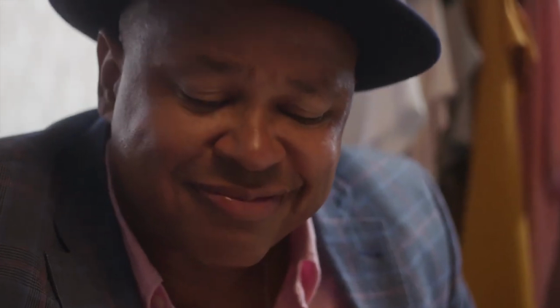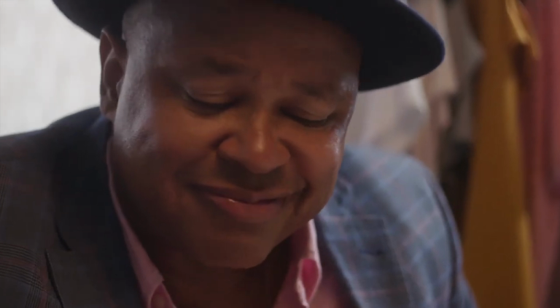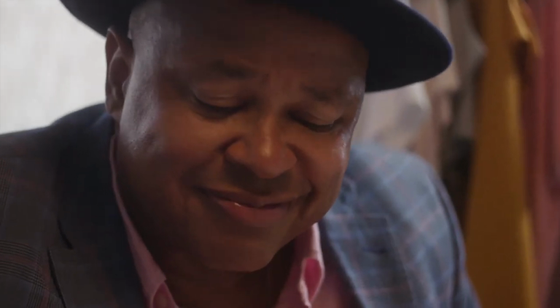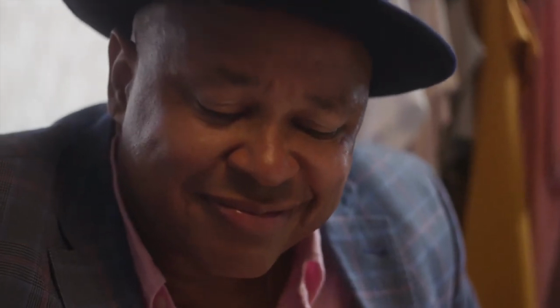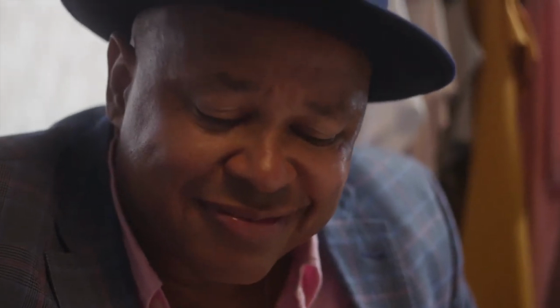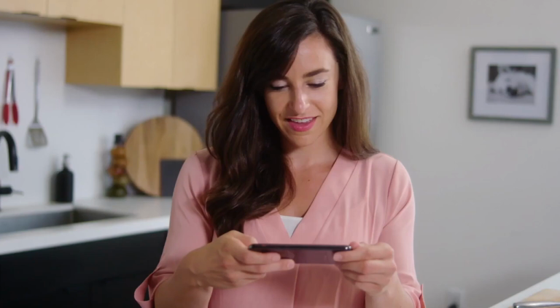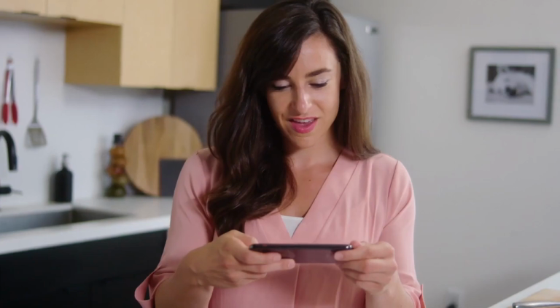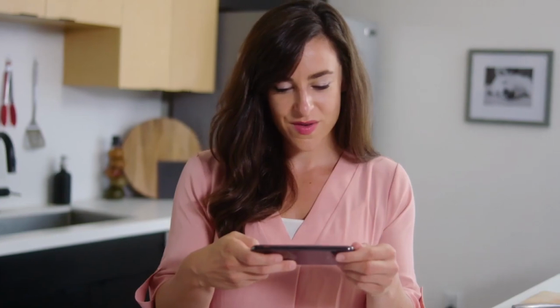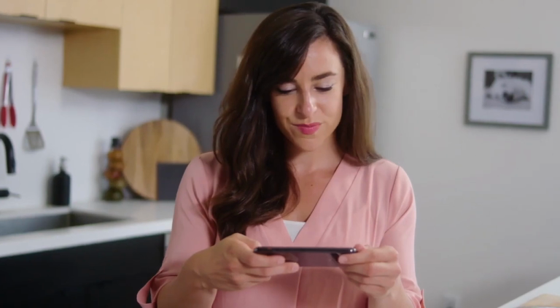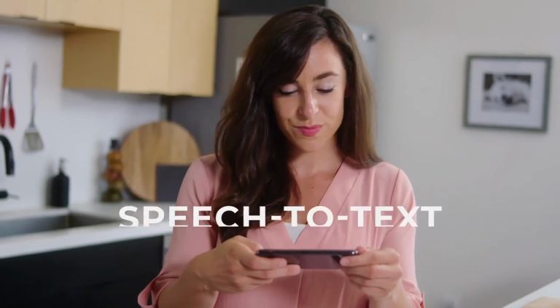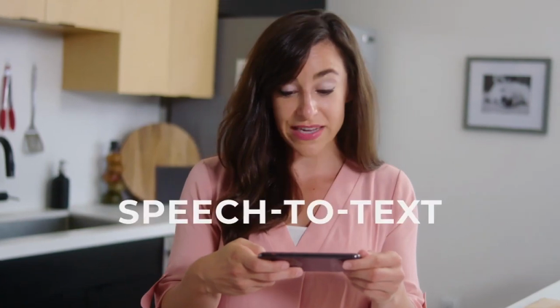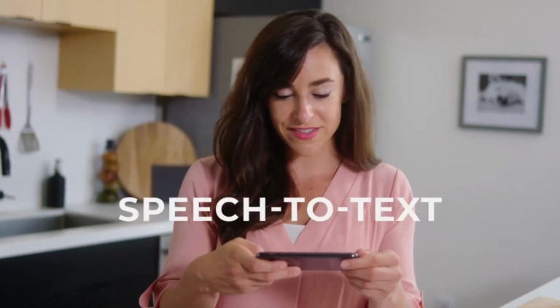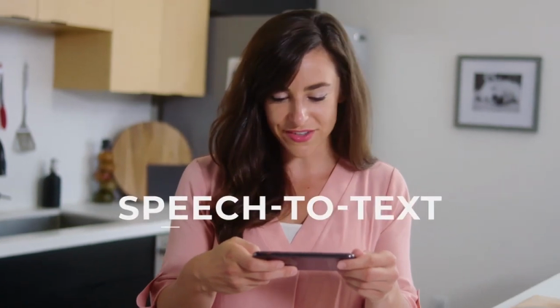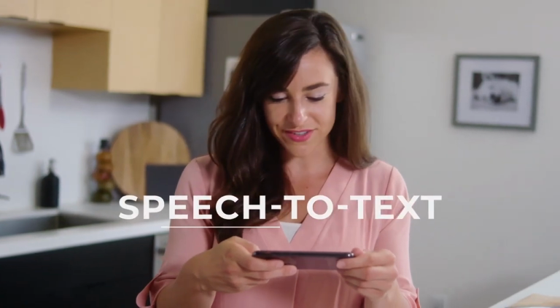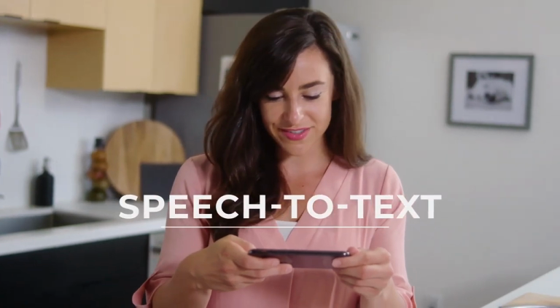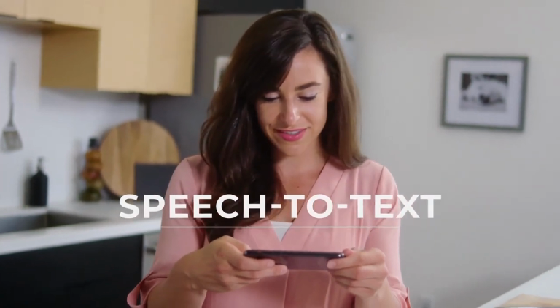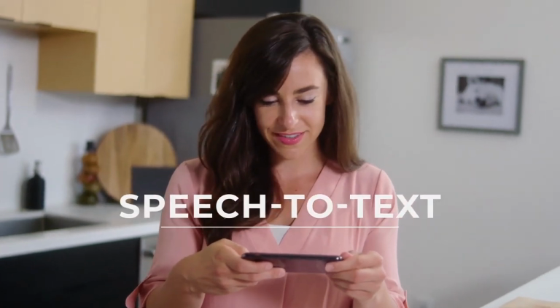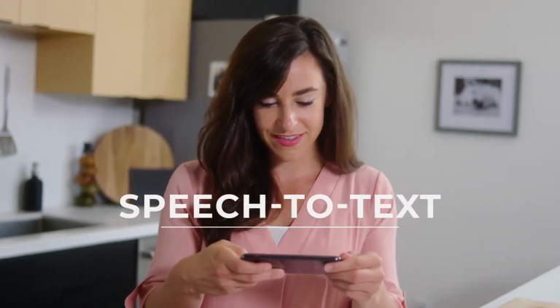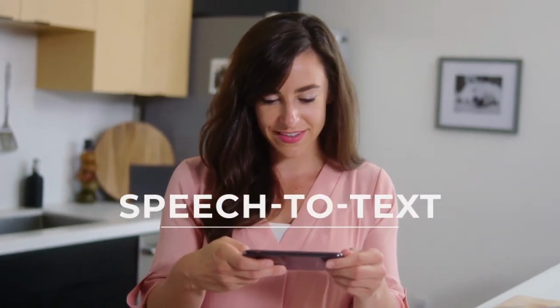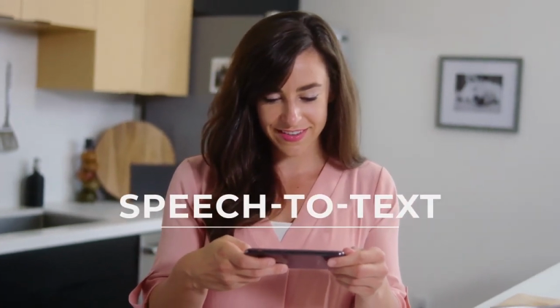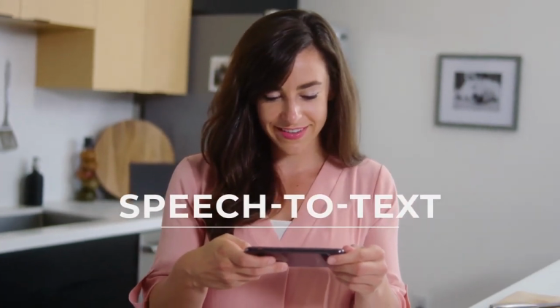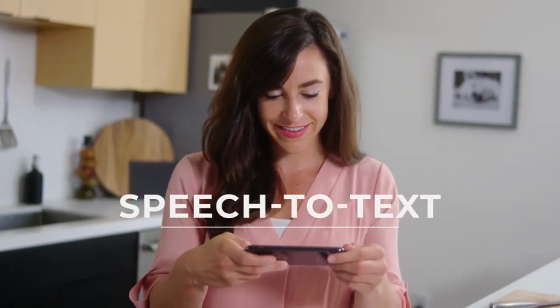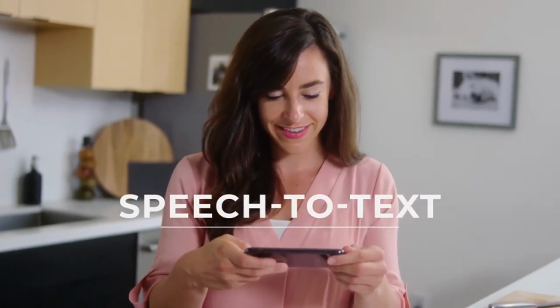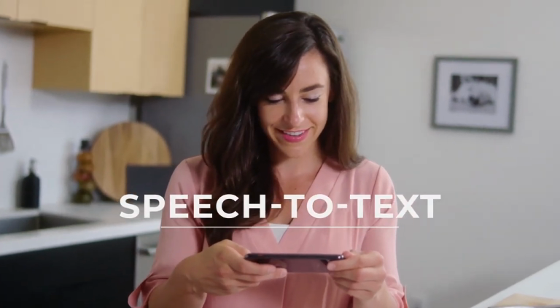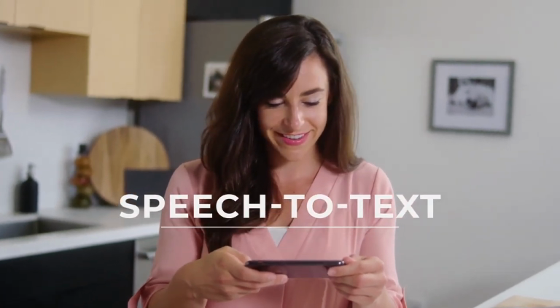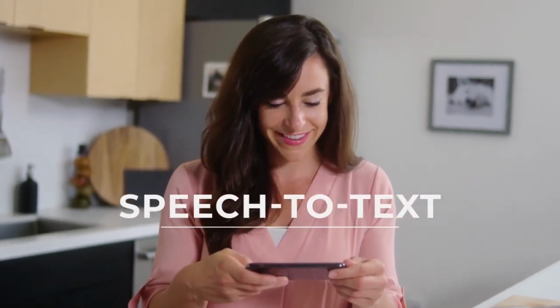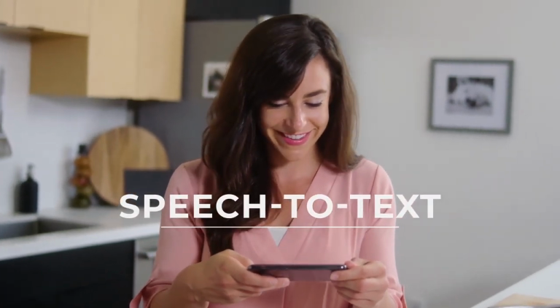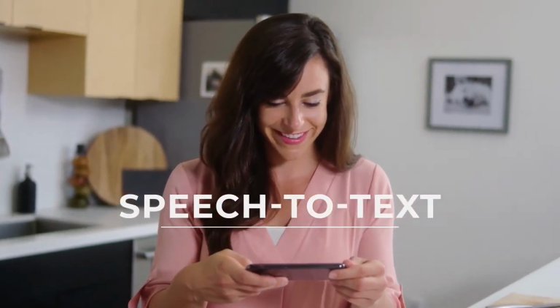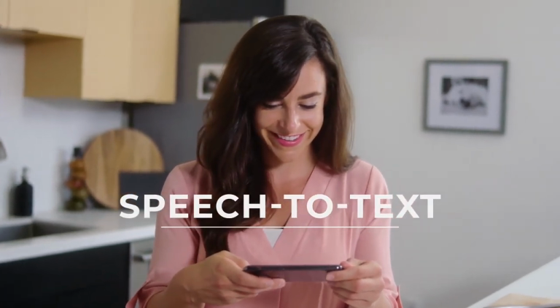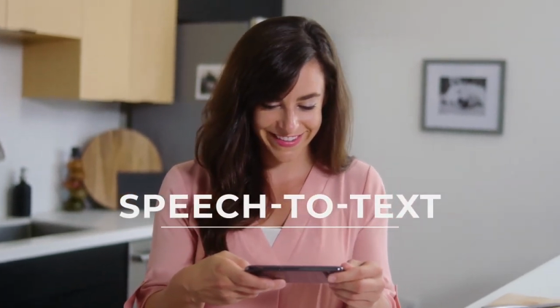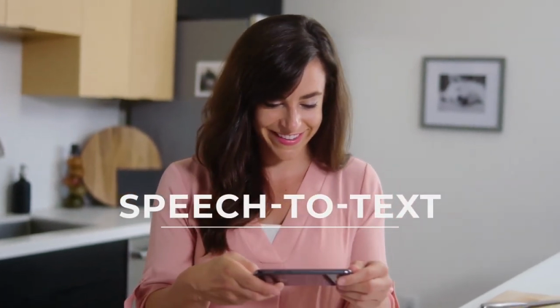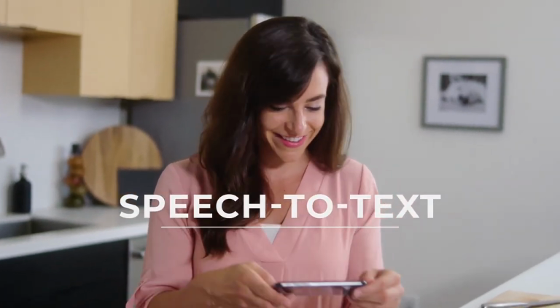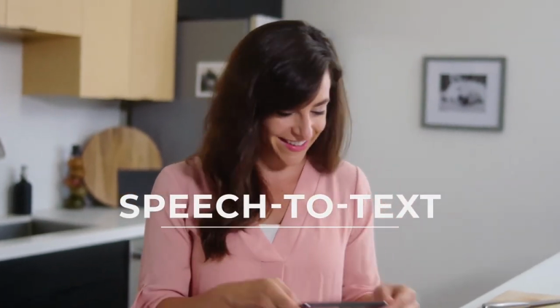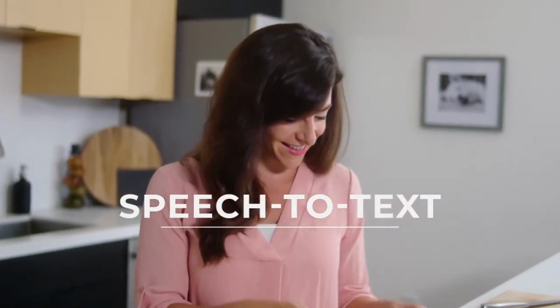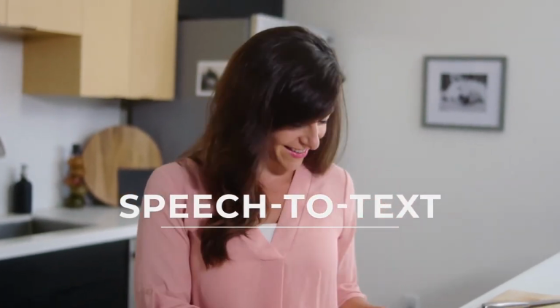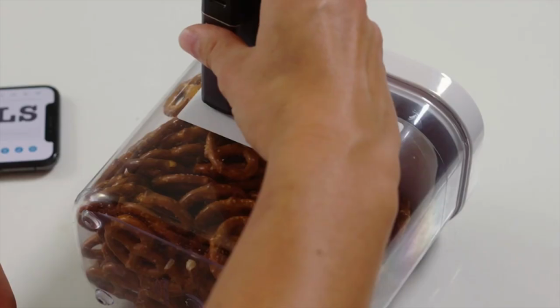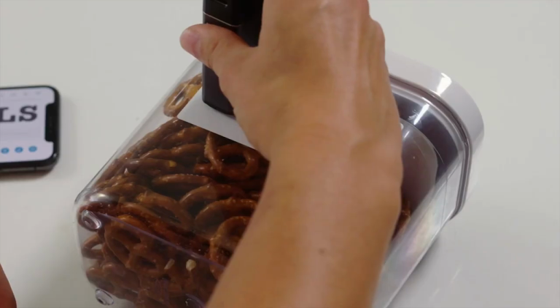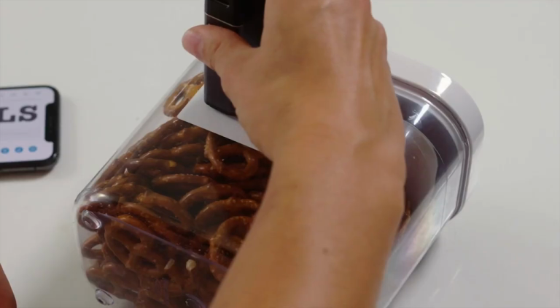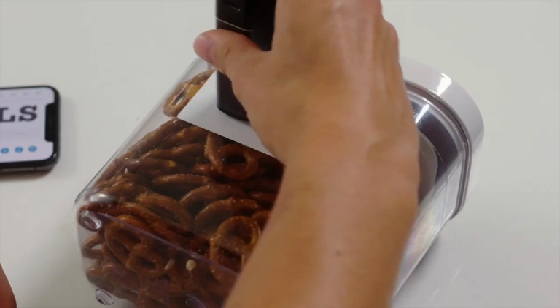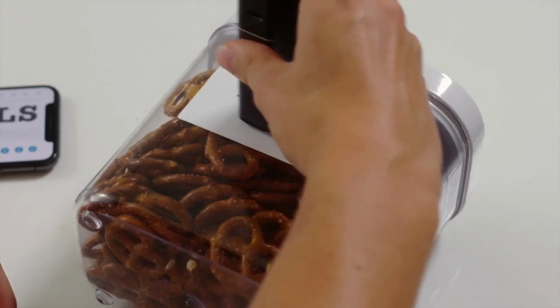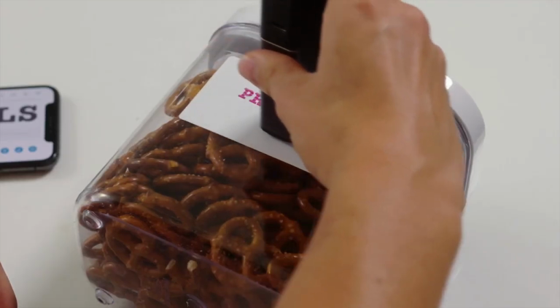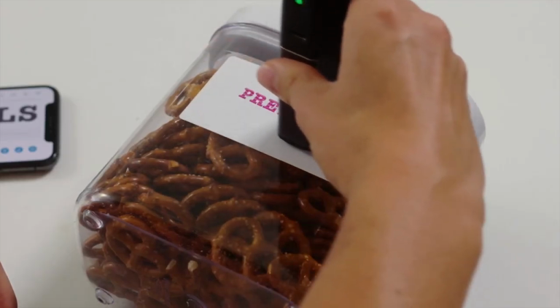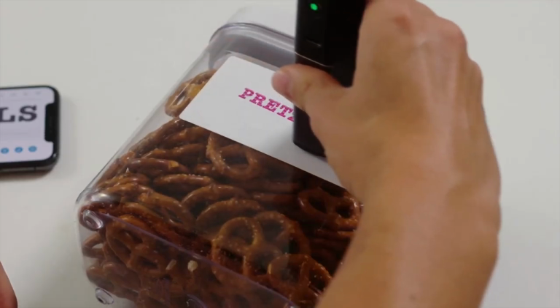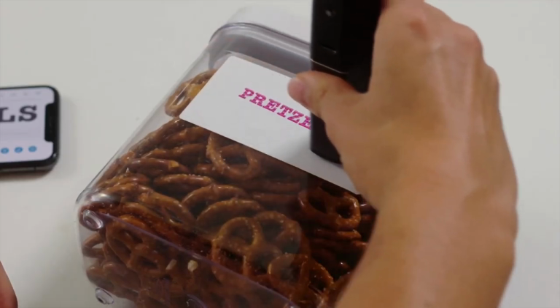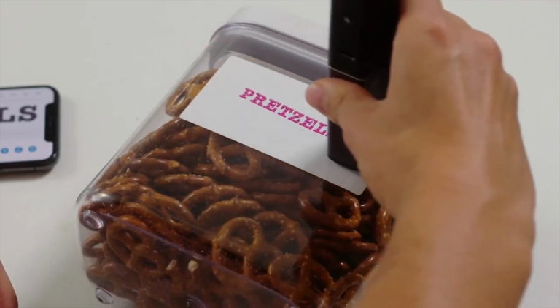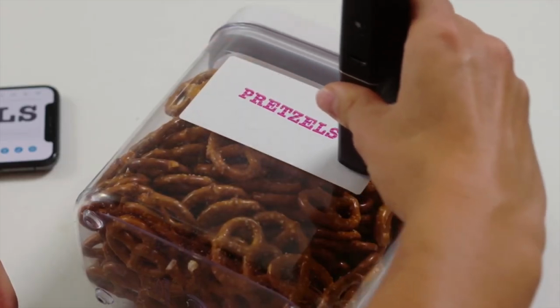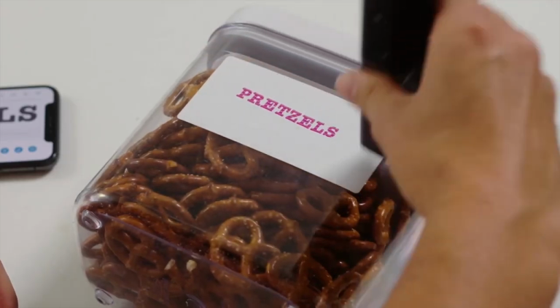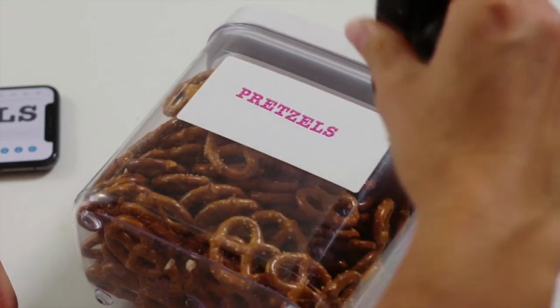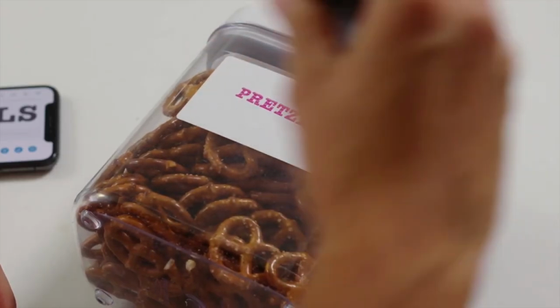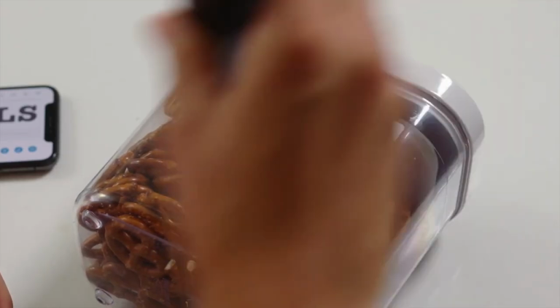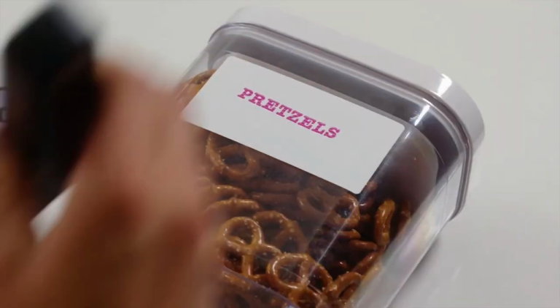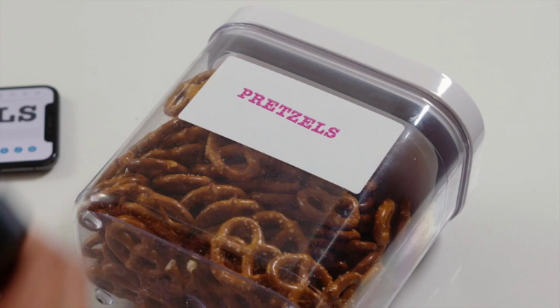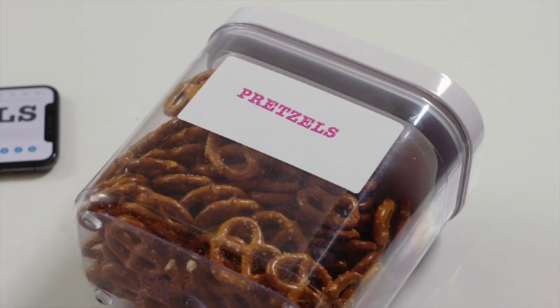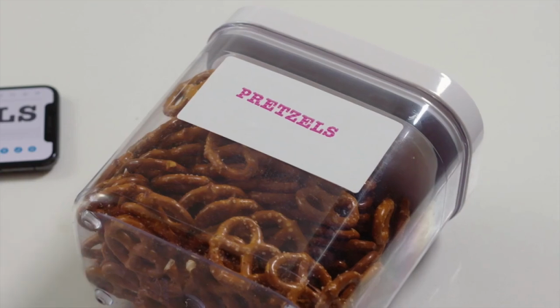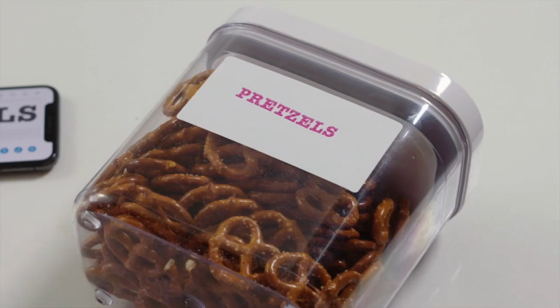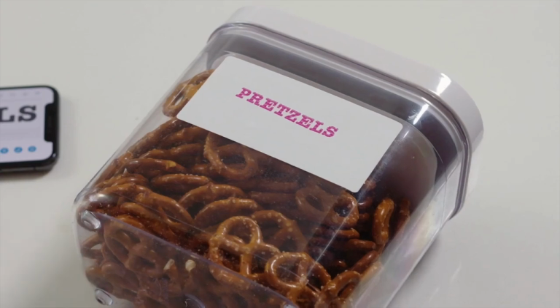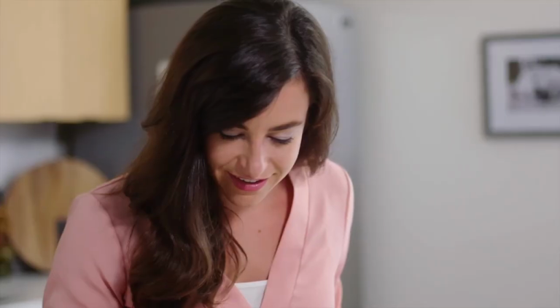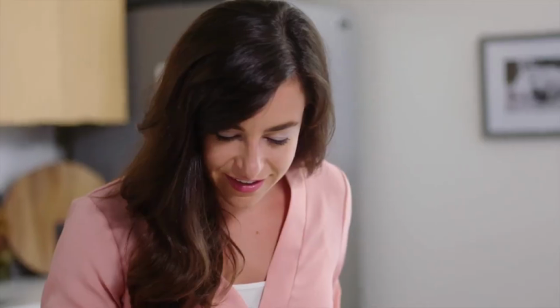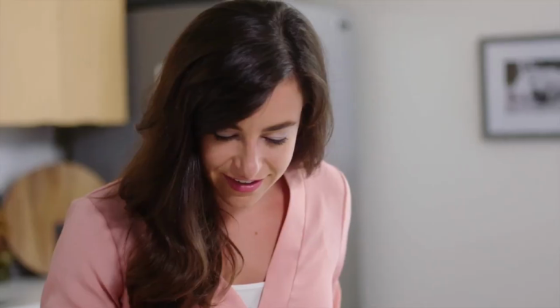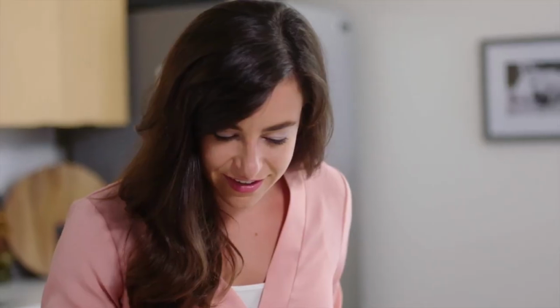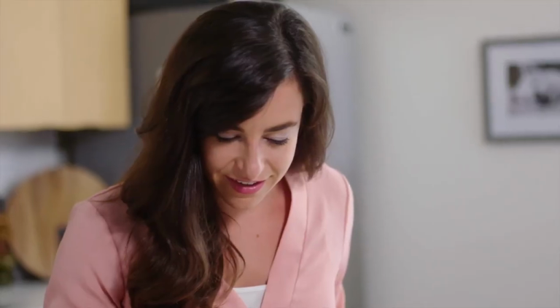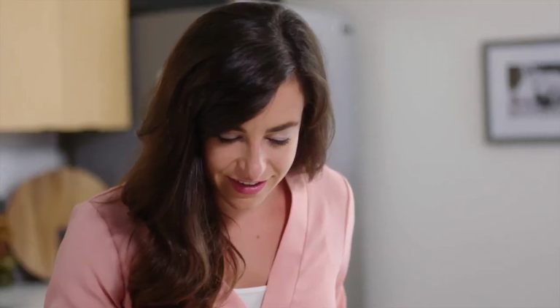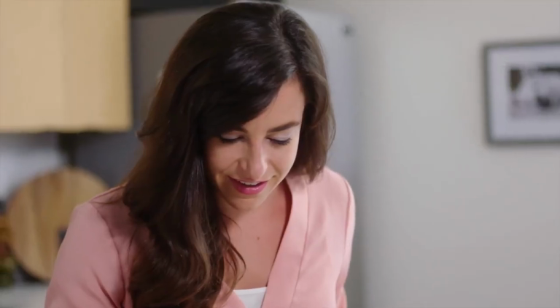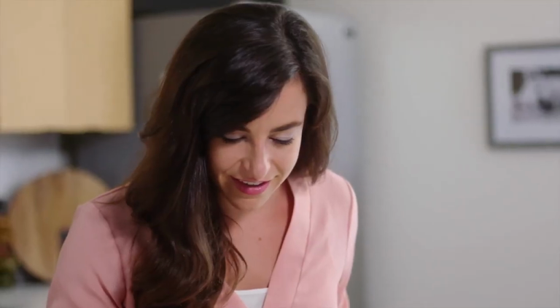Hands tied? Pretzels. The speech-to-text function also allows you to quickly and easily create new documents without having to type.